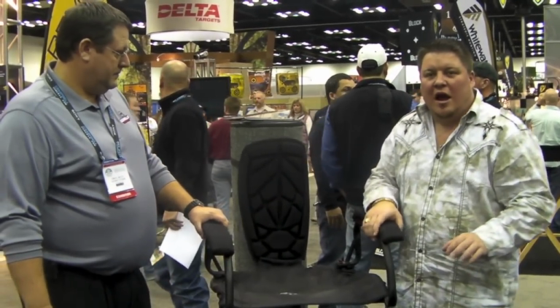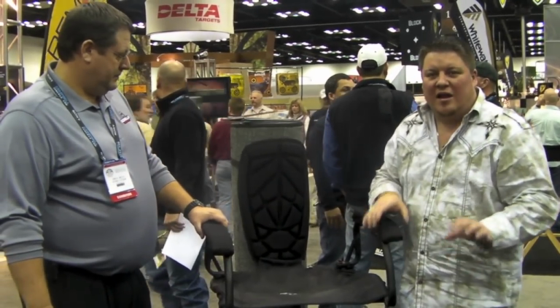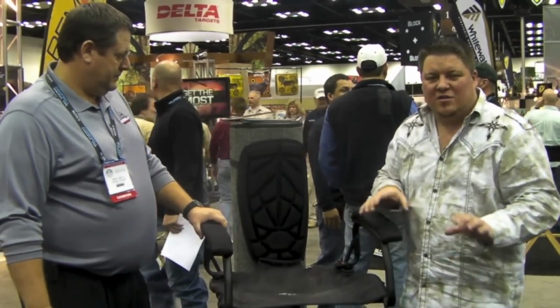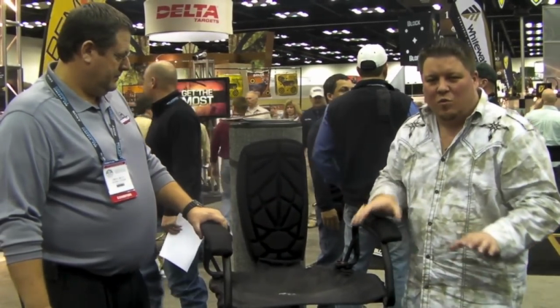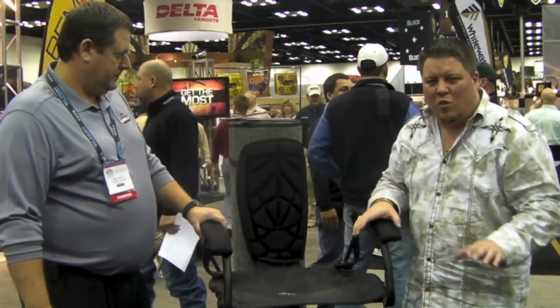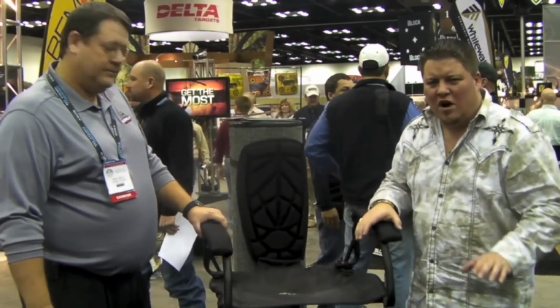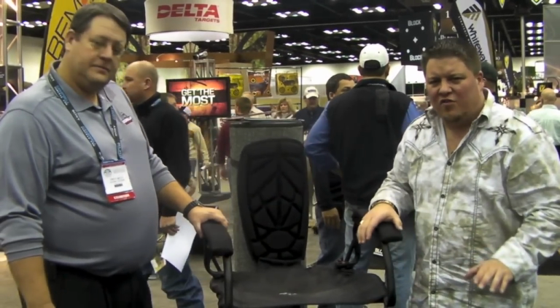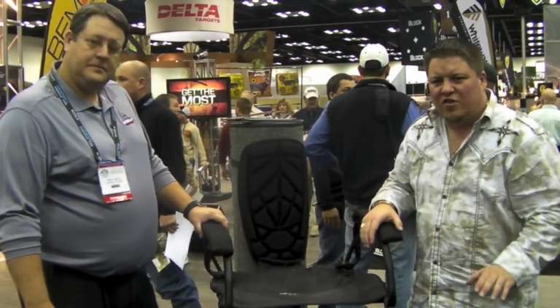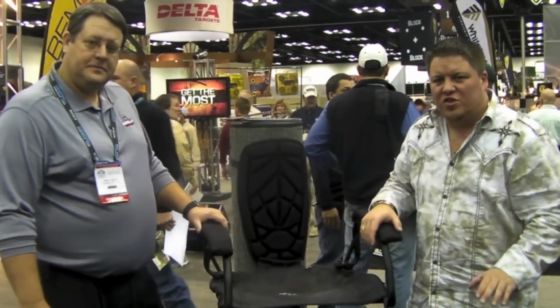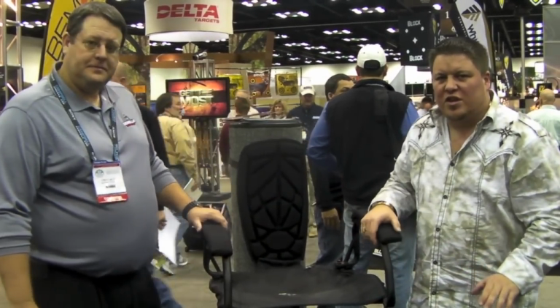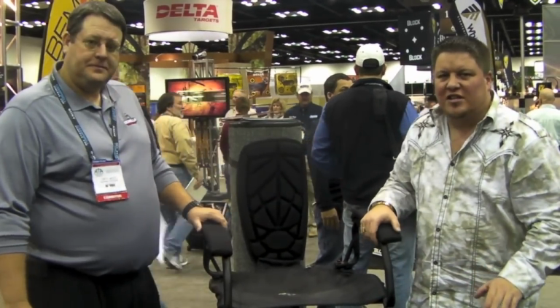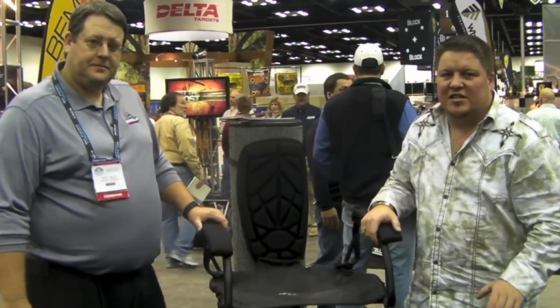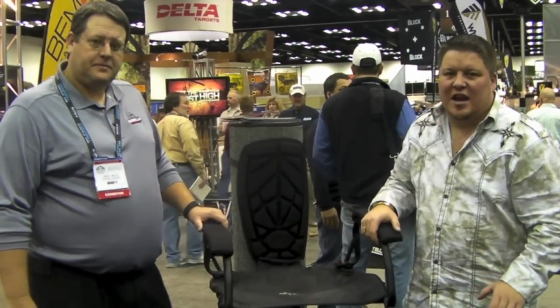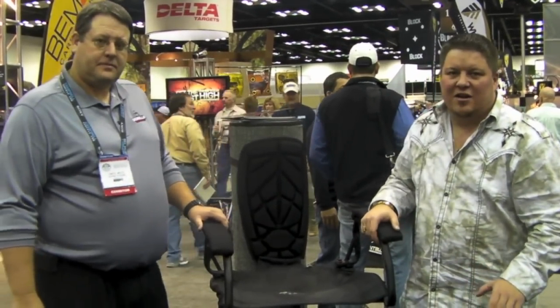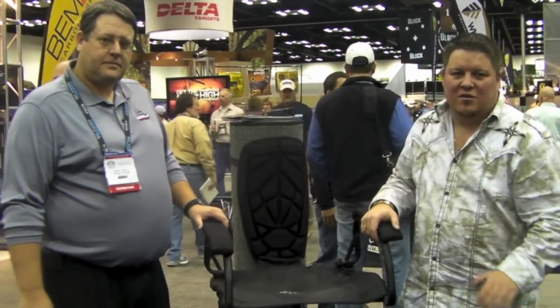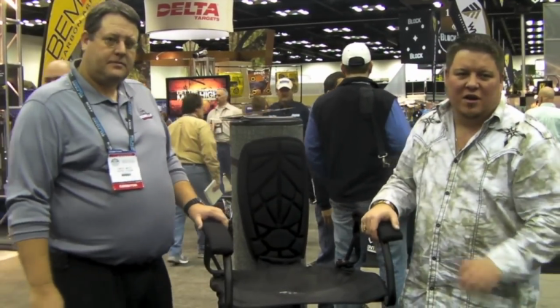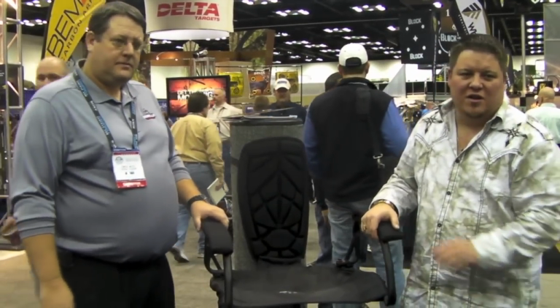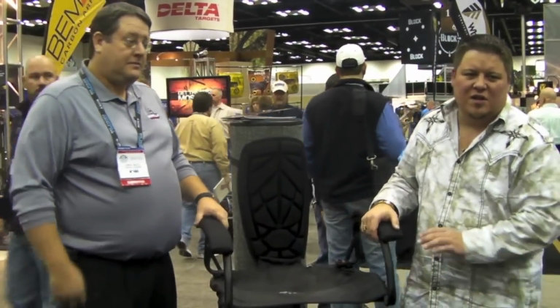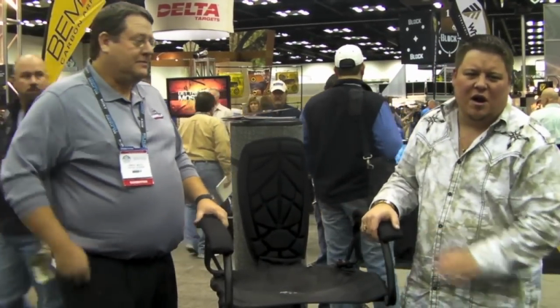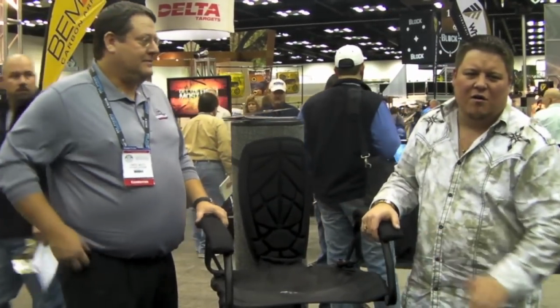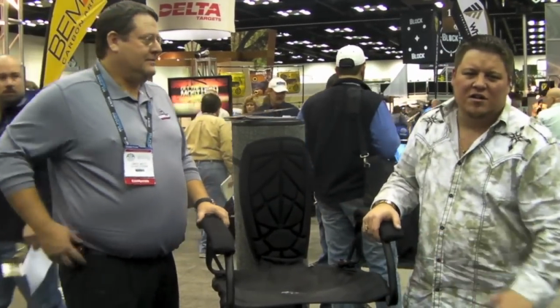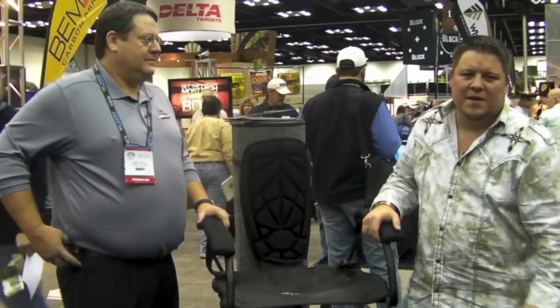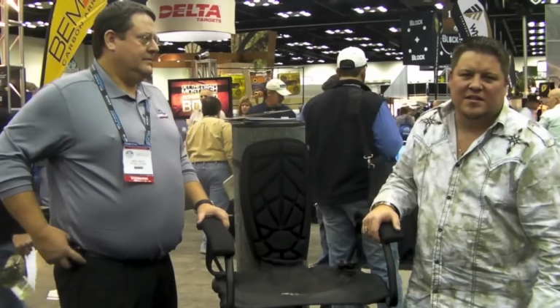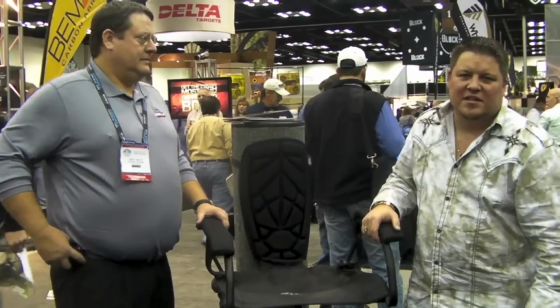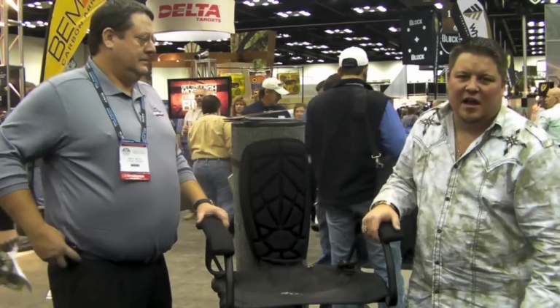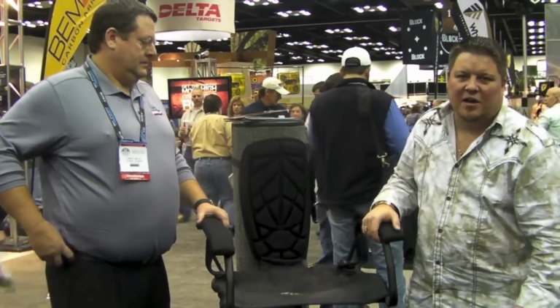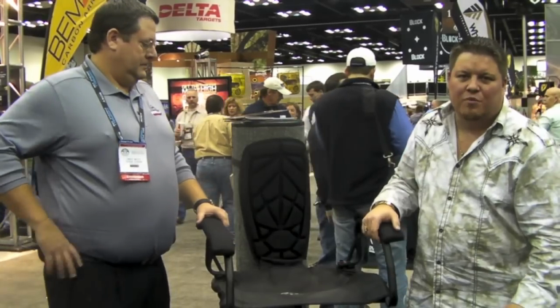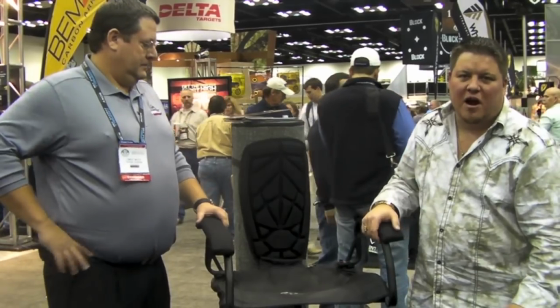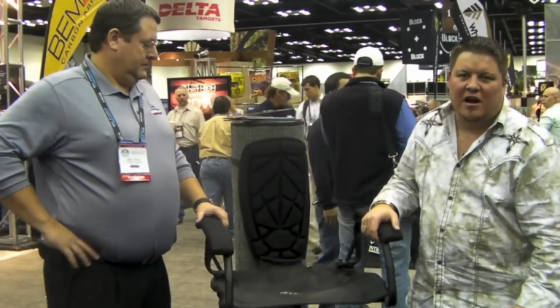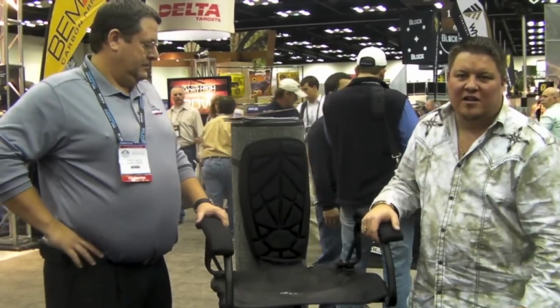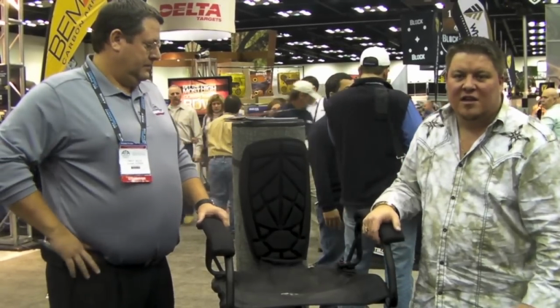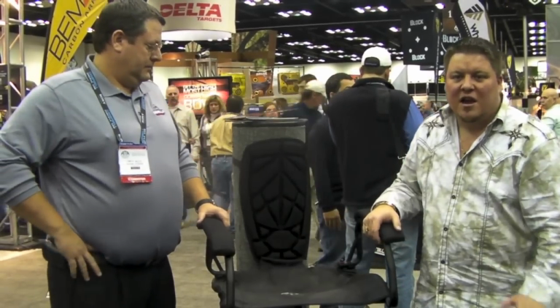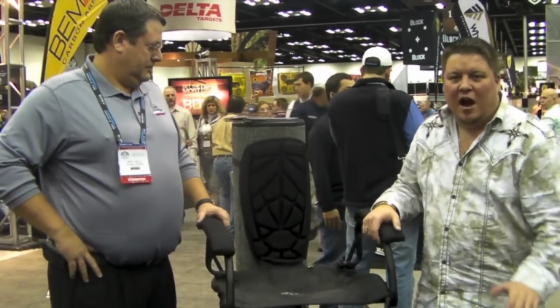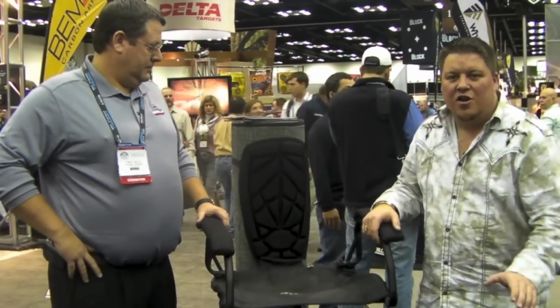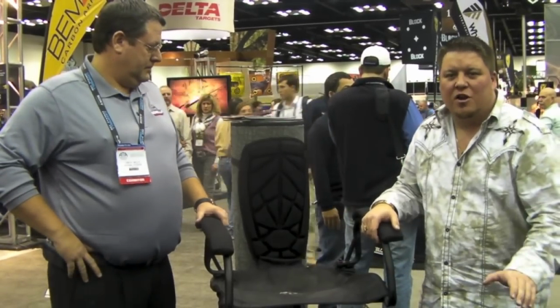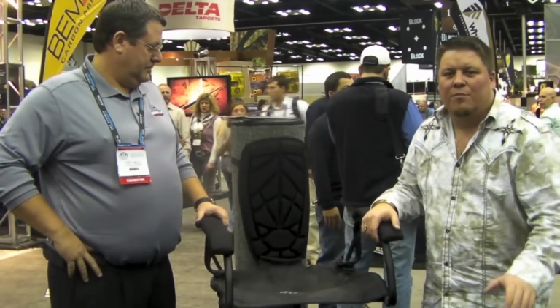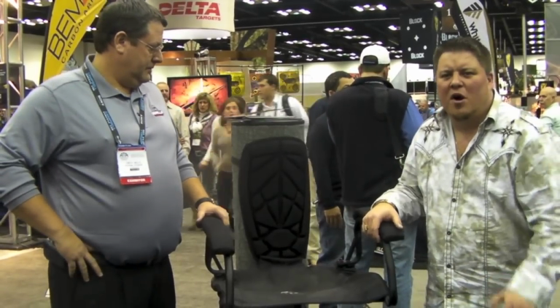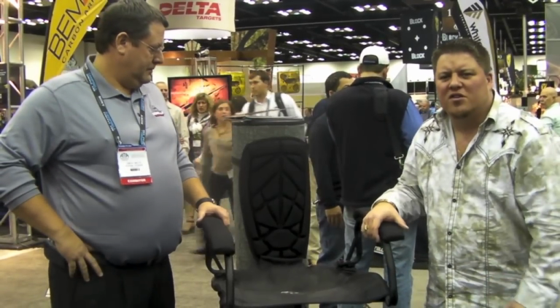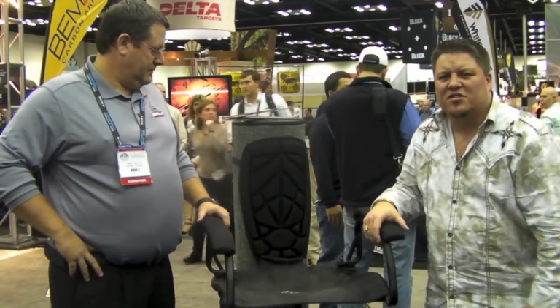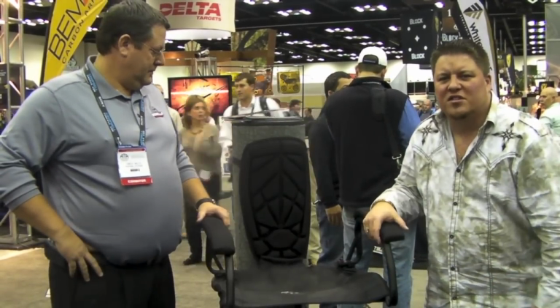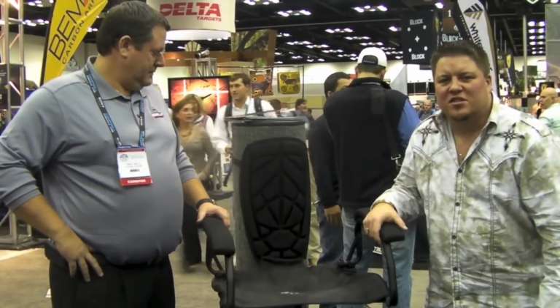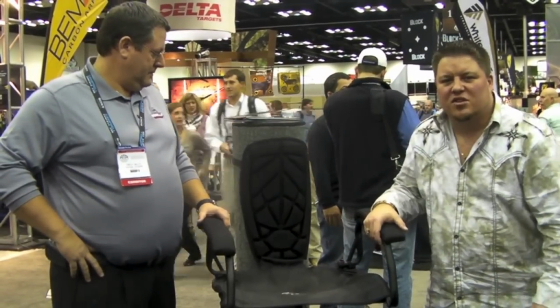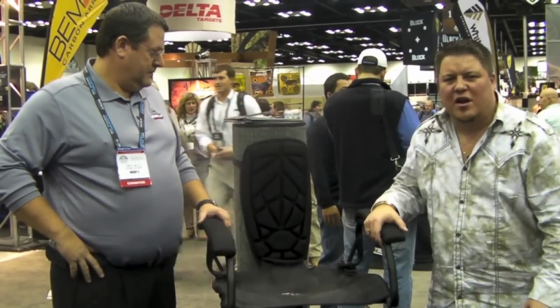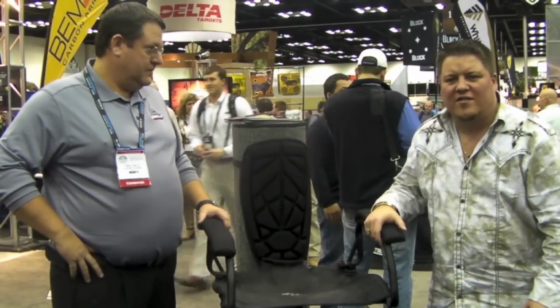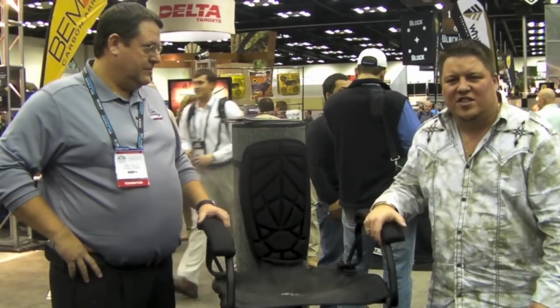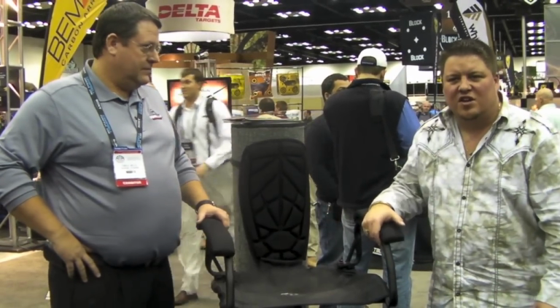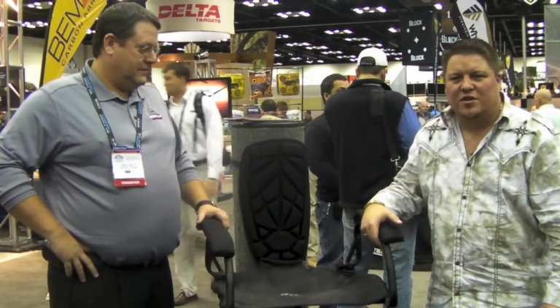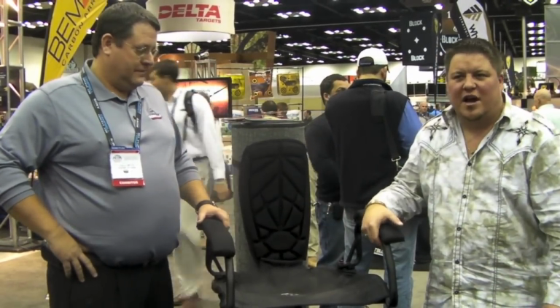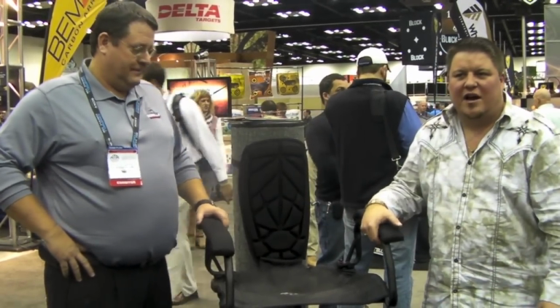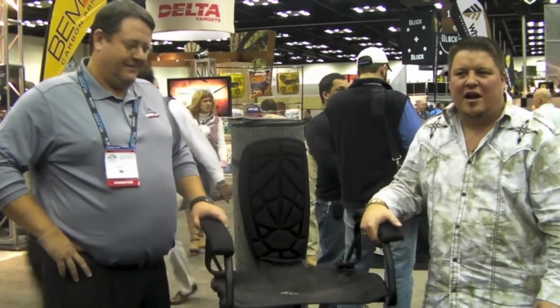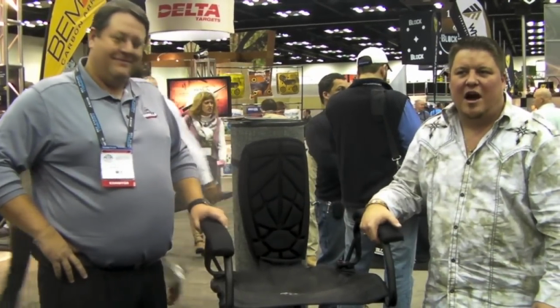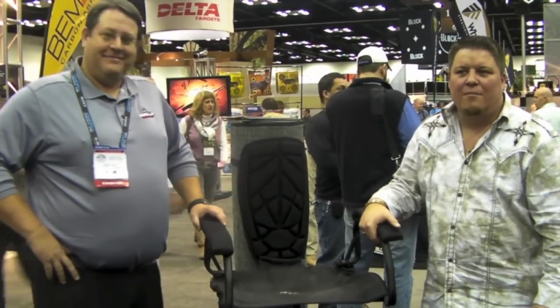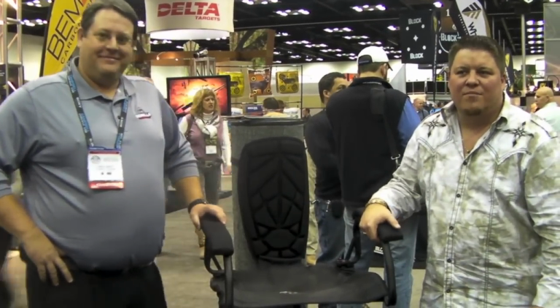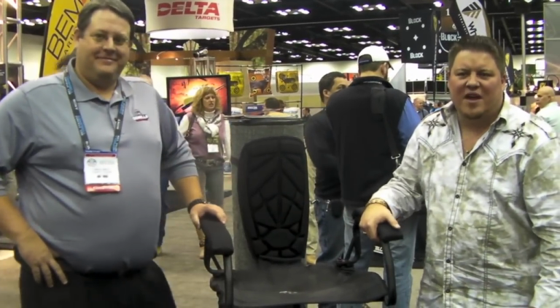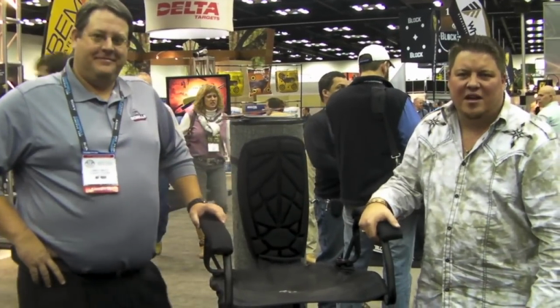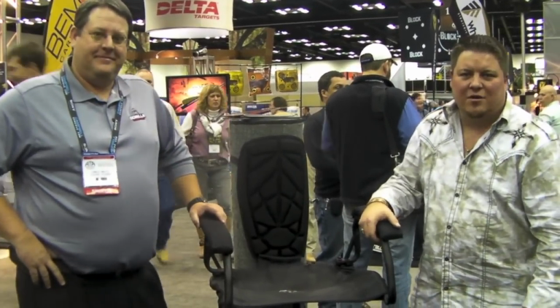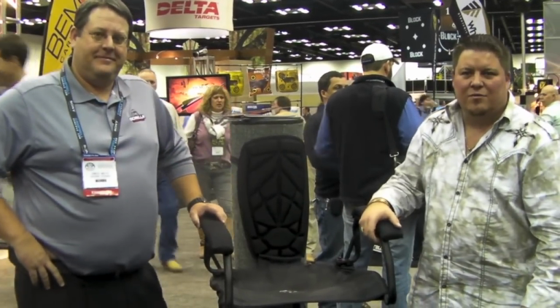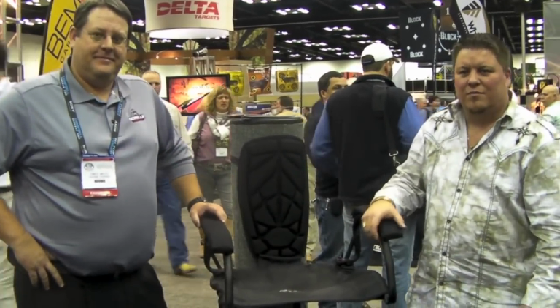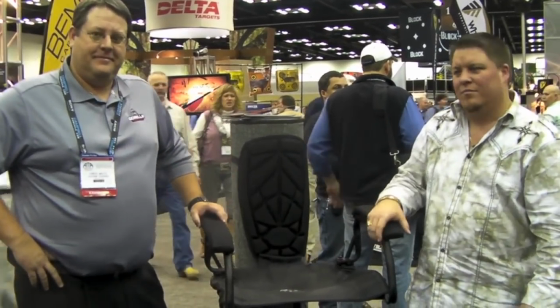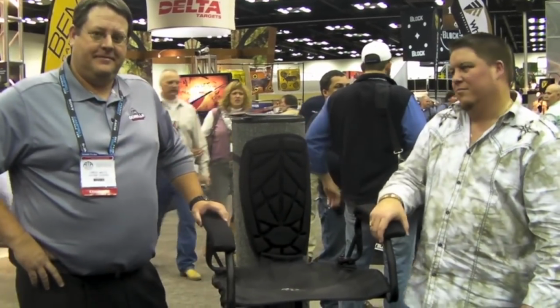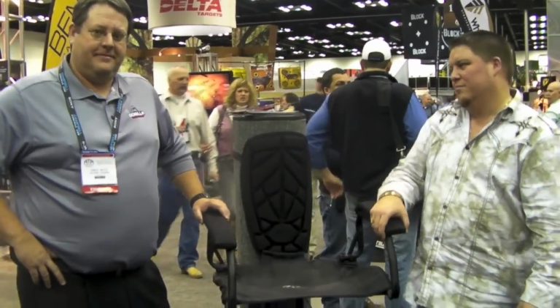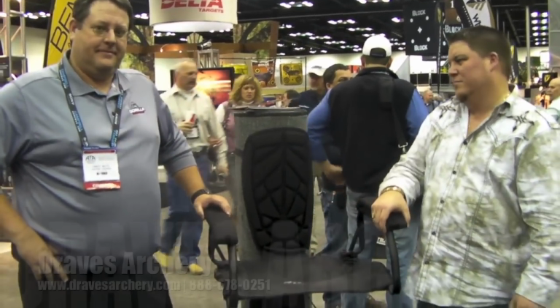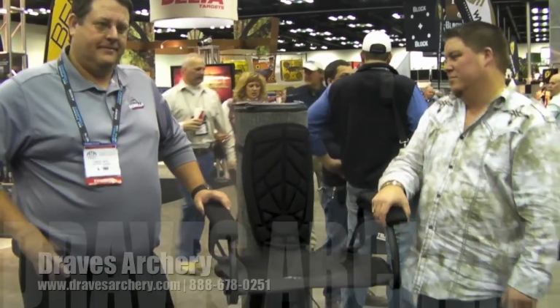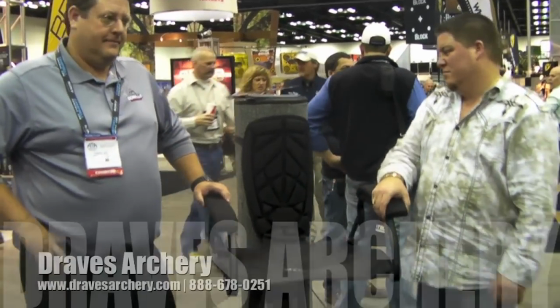It's a wonderful tree stand. Gorilla has always made solid products and you can purchase this at DravesArchery.com.